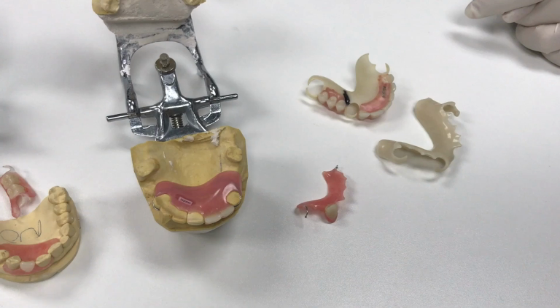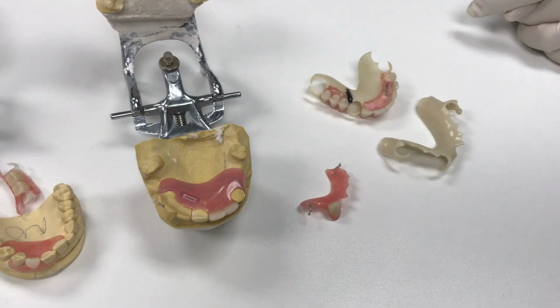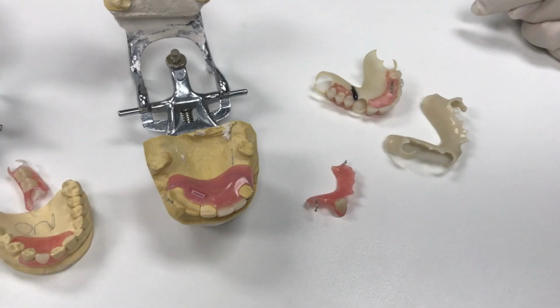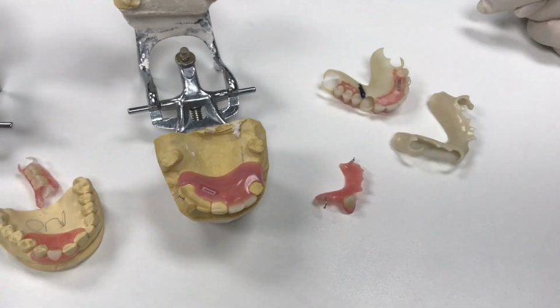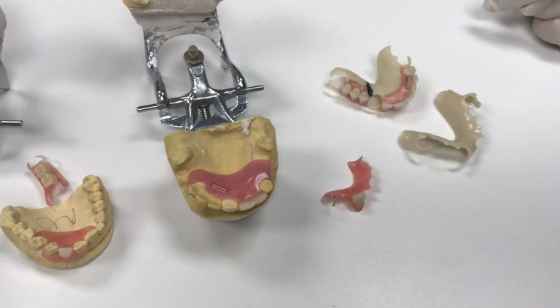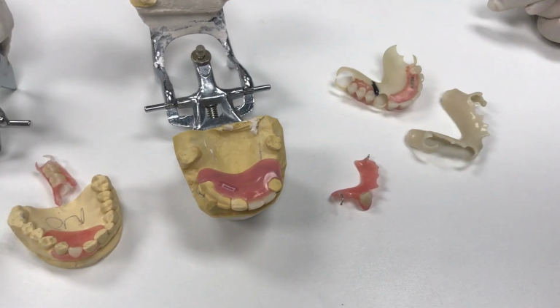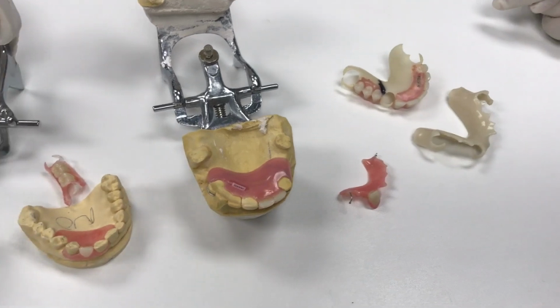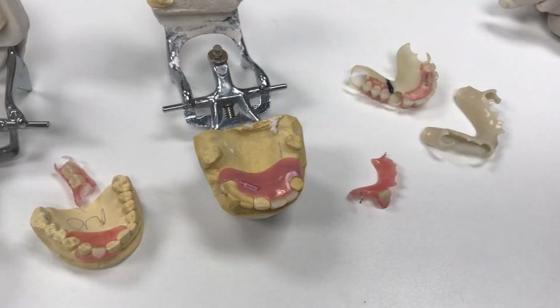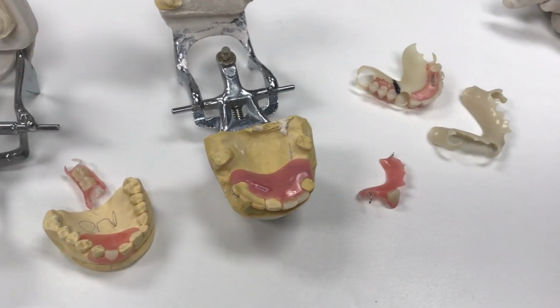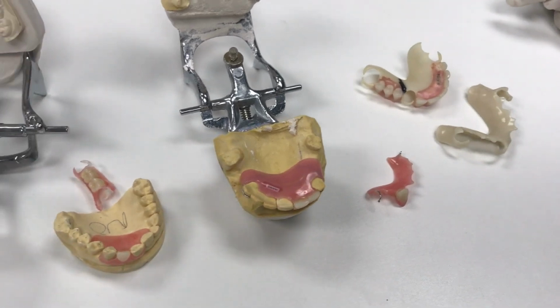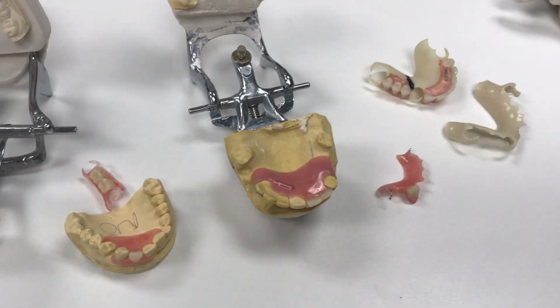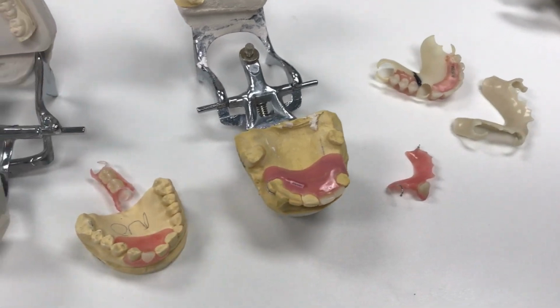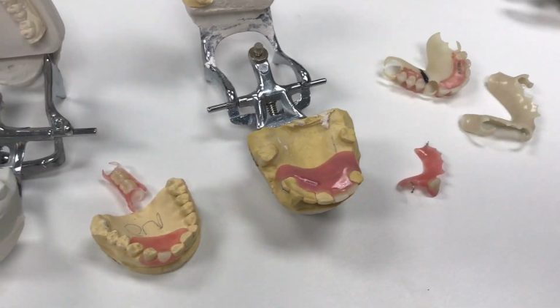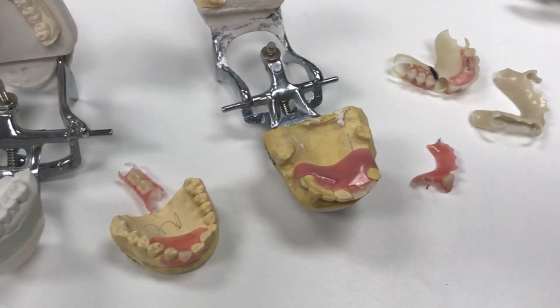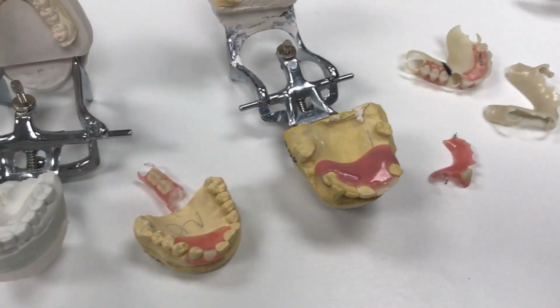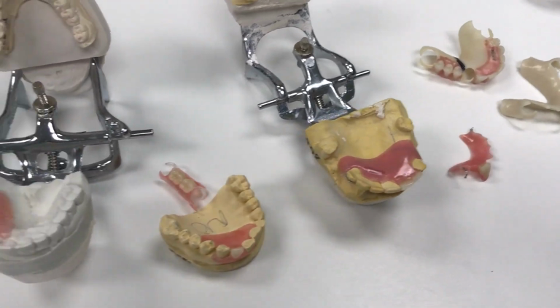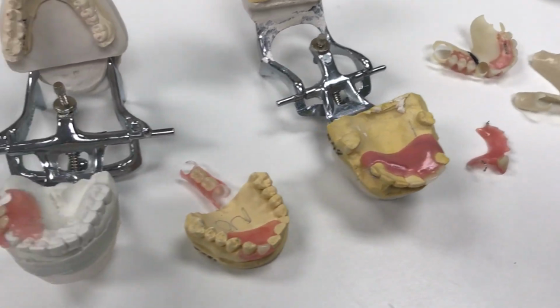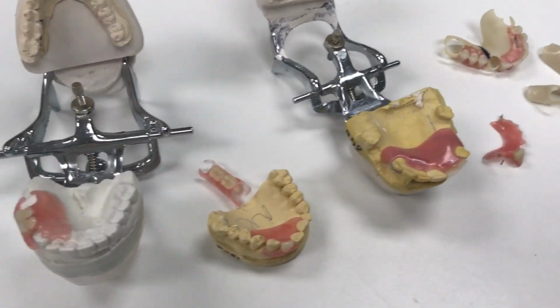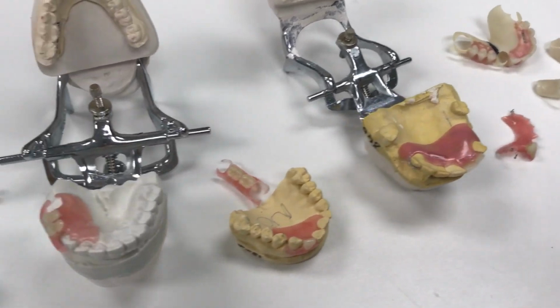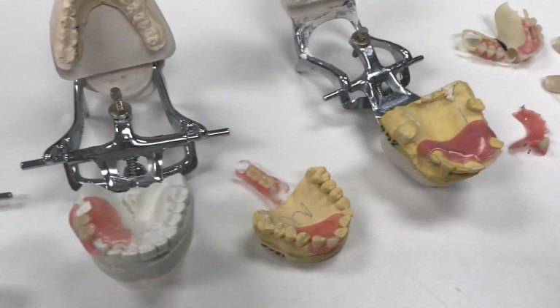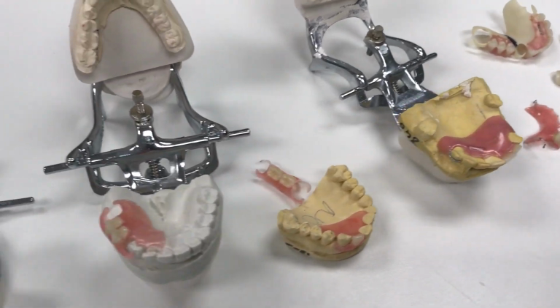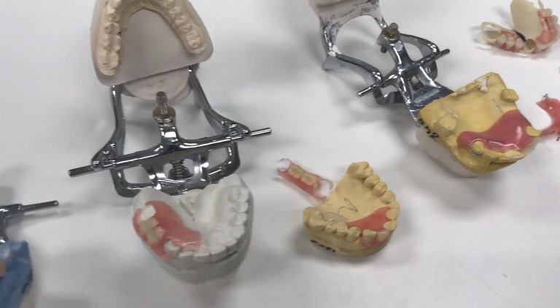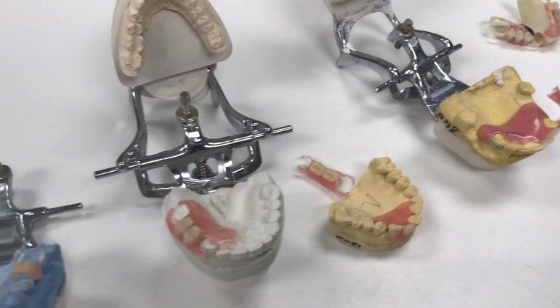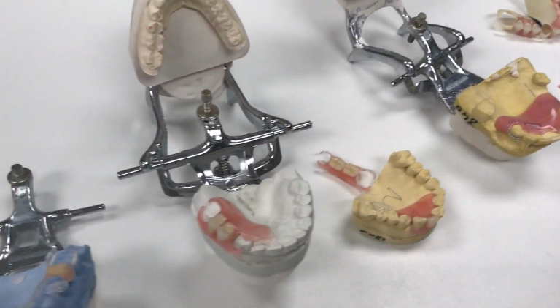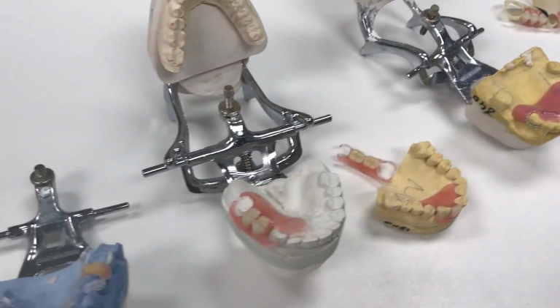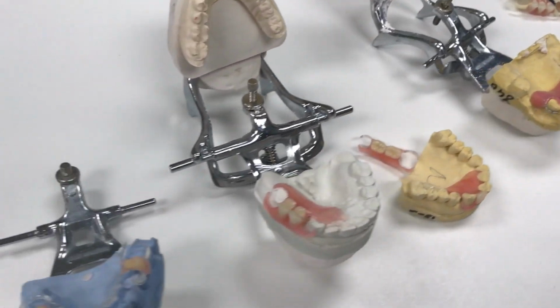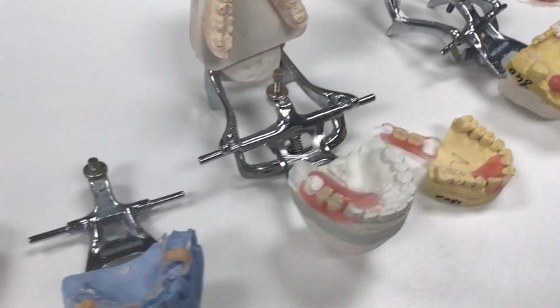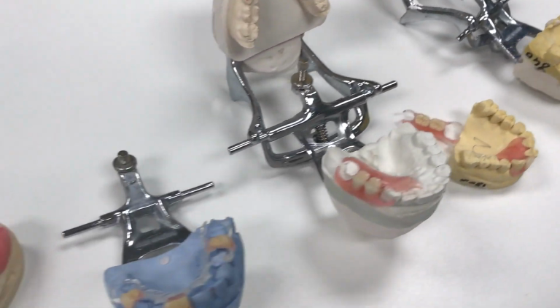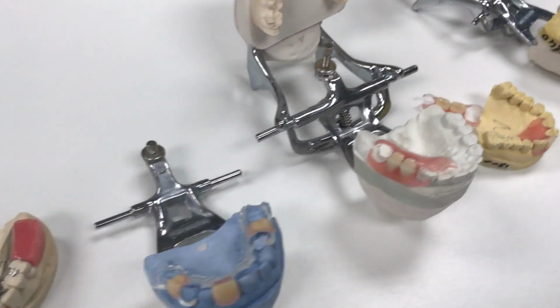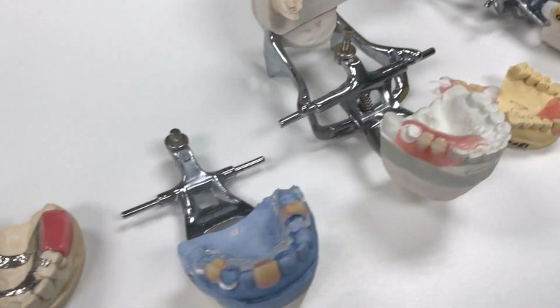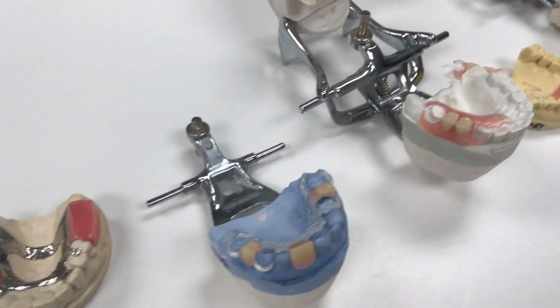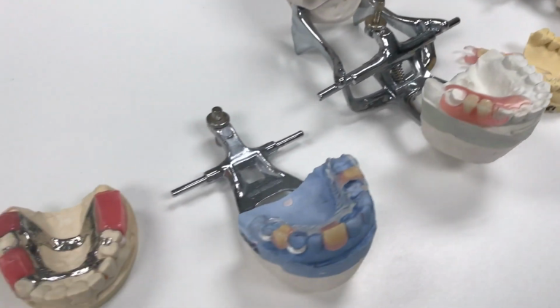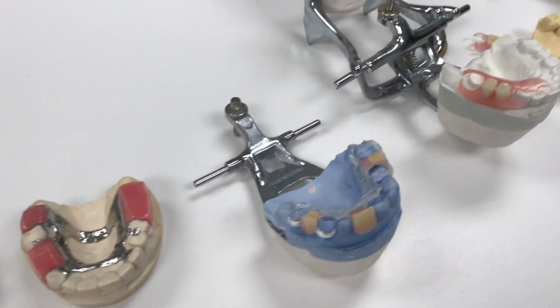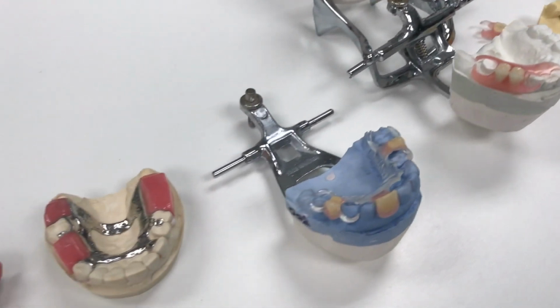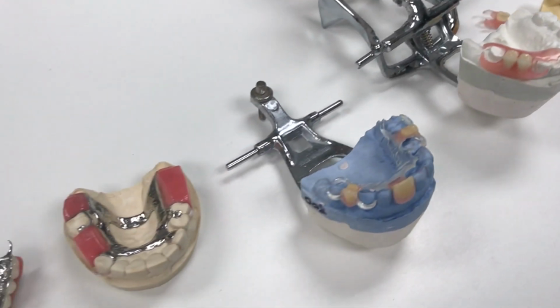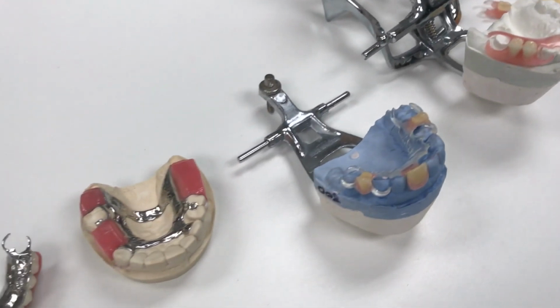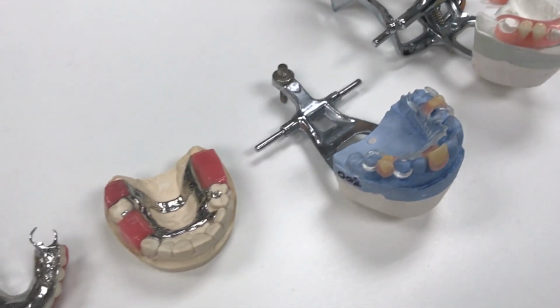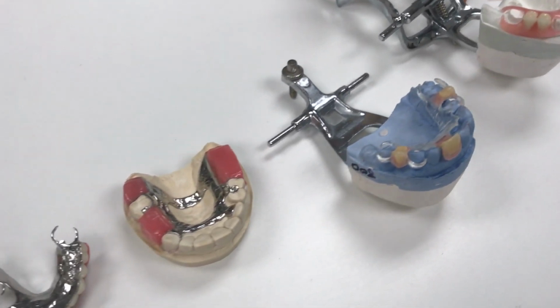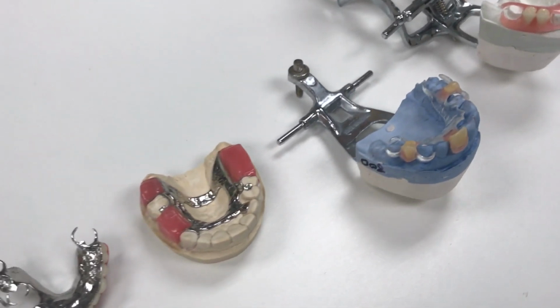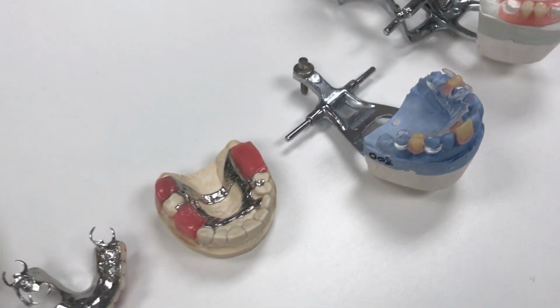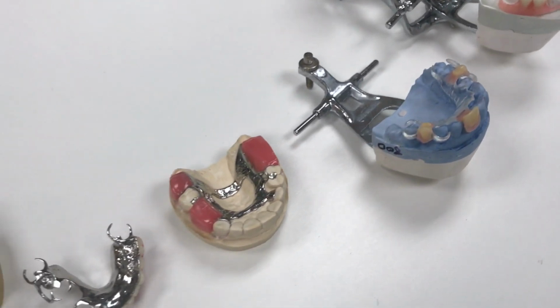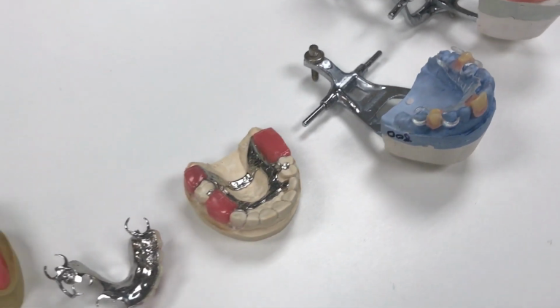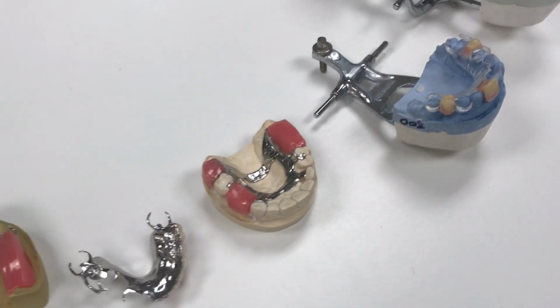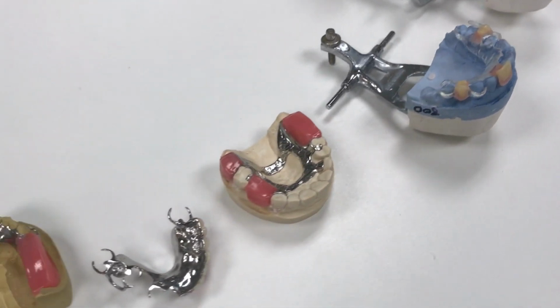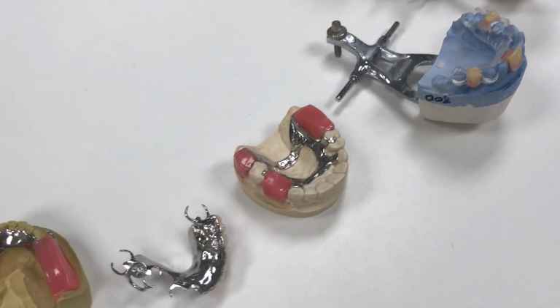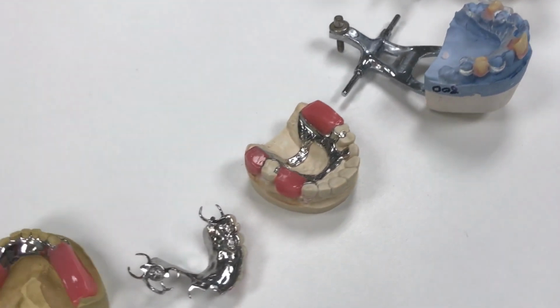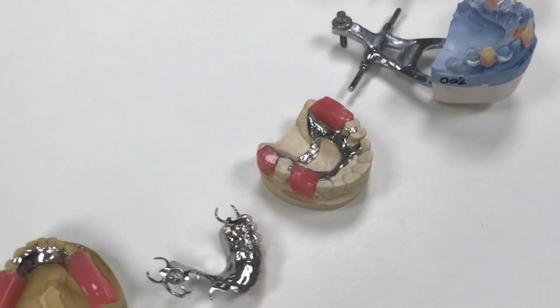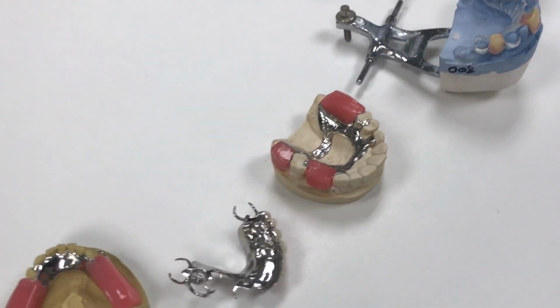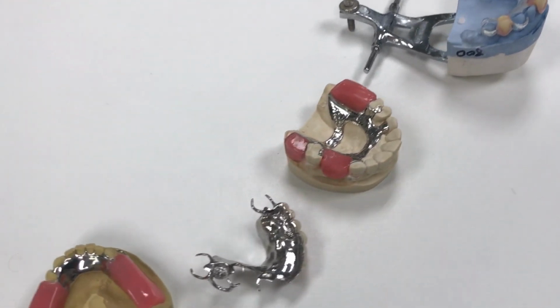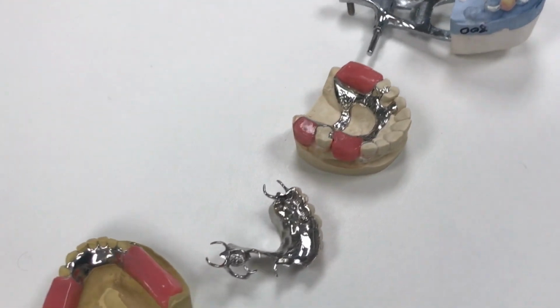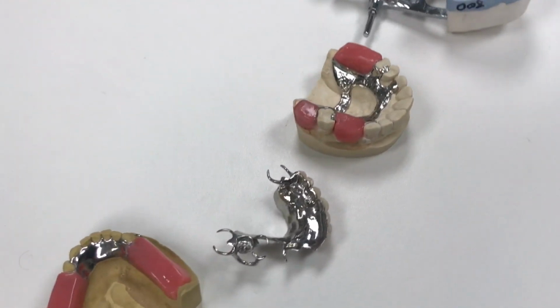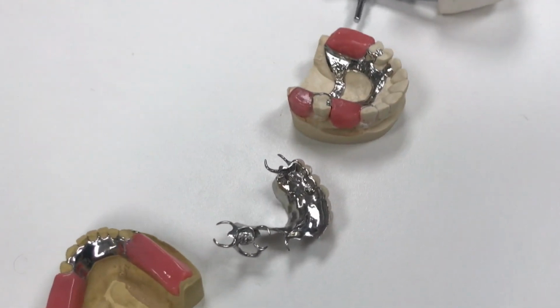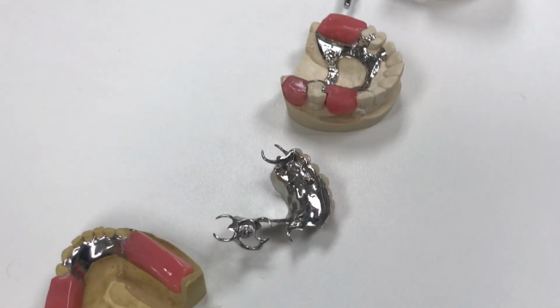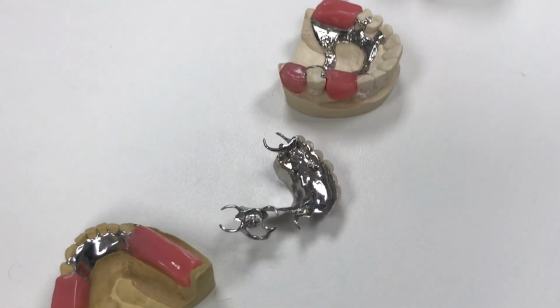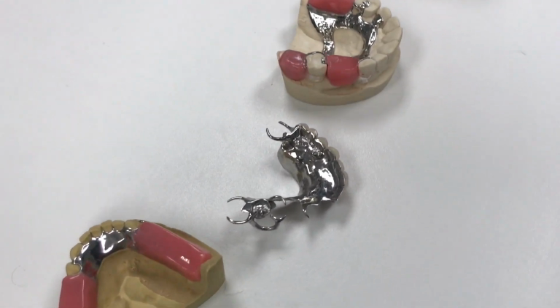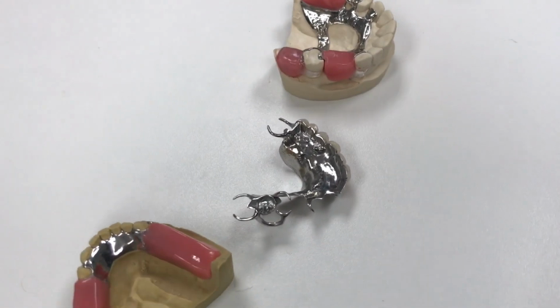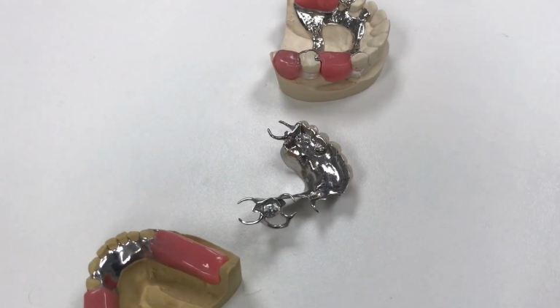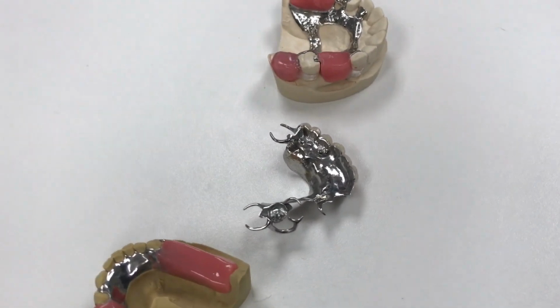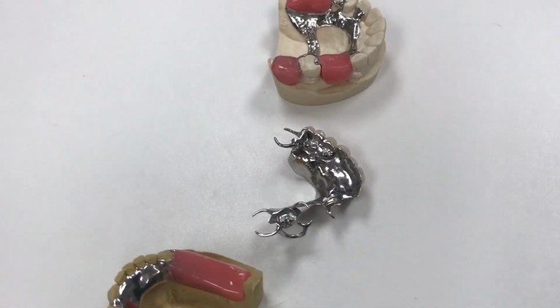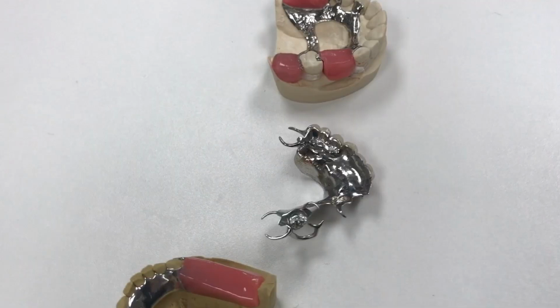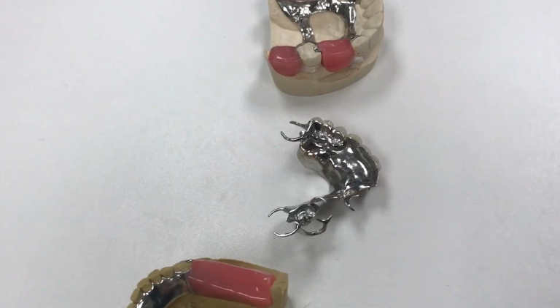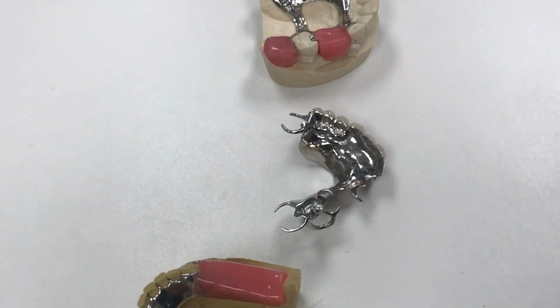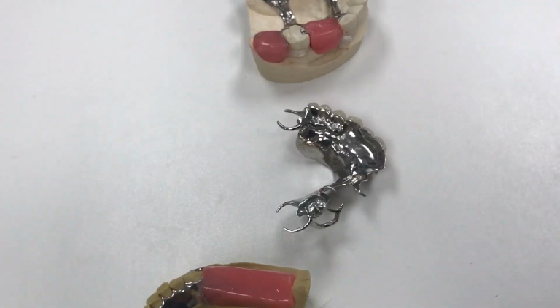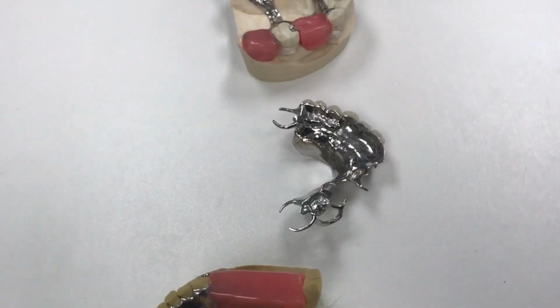Today at LSK, we're going to discuss partials and the differences between each type and what they're used for.